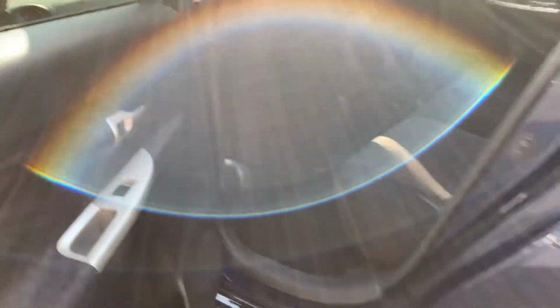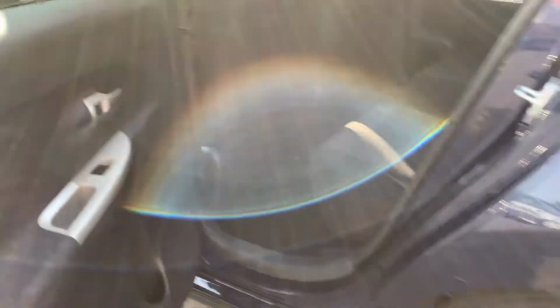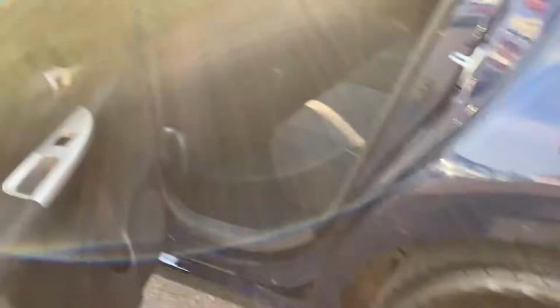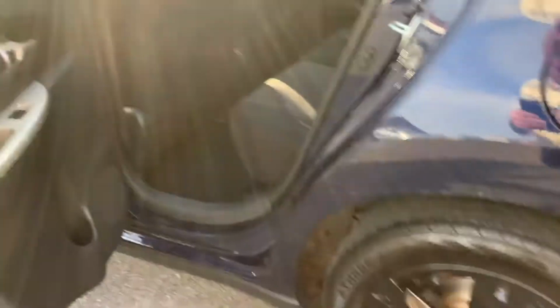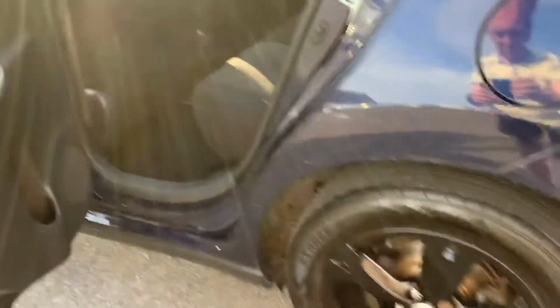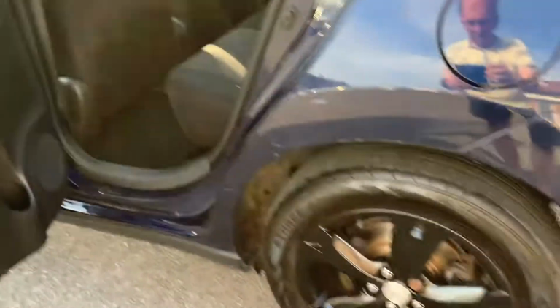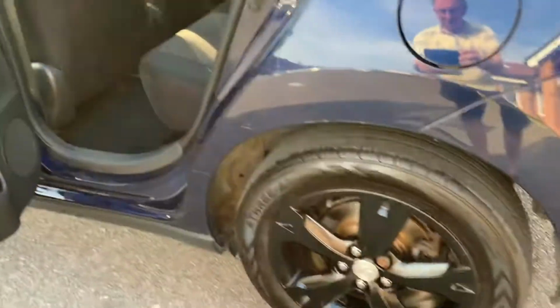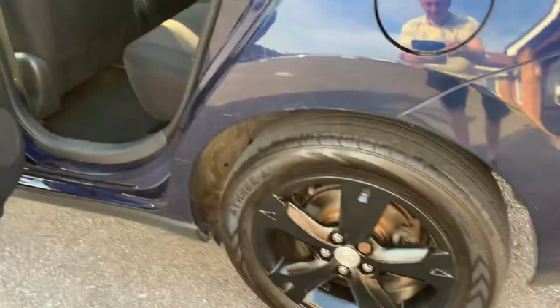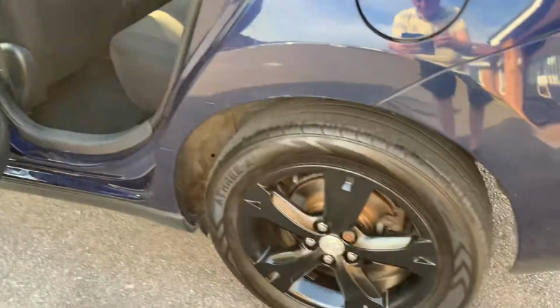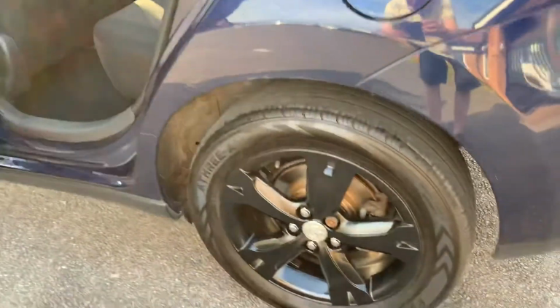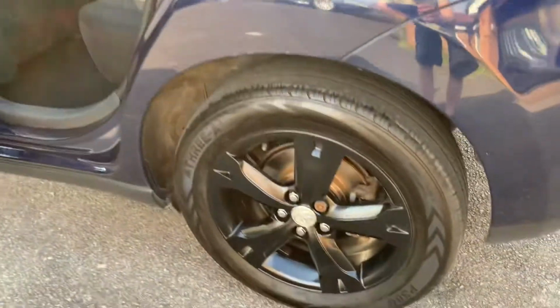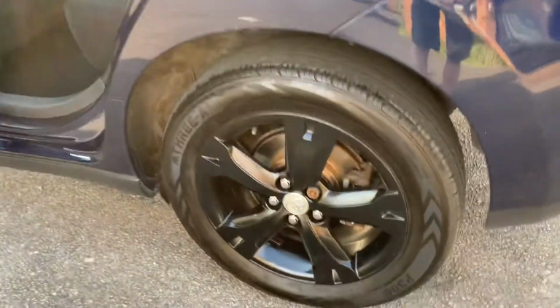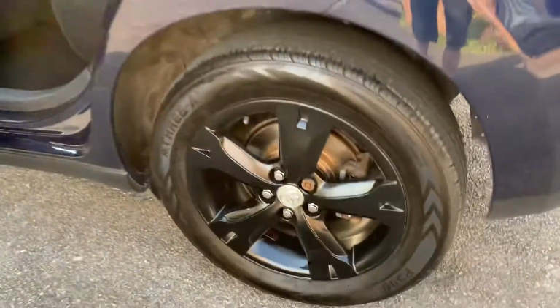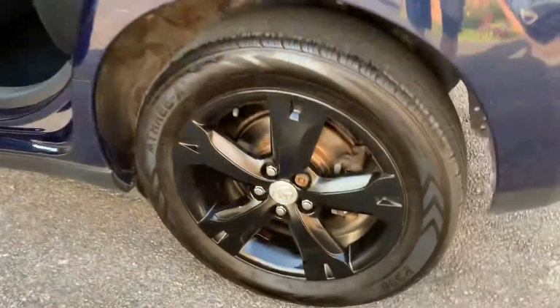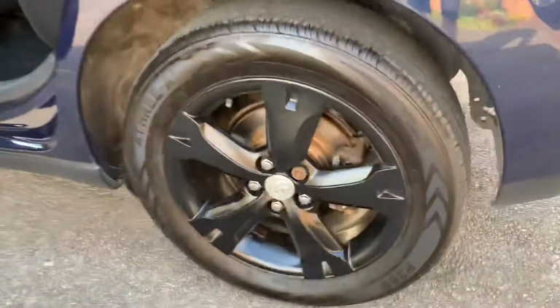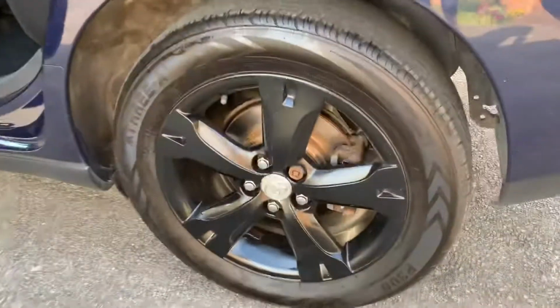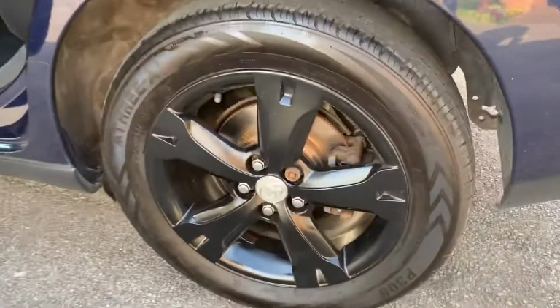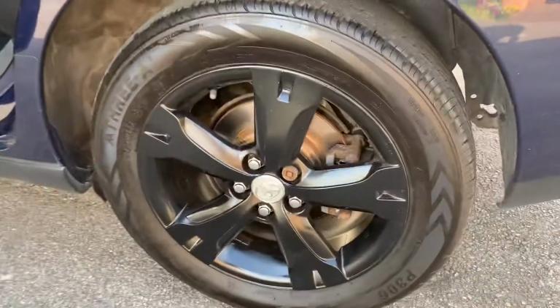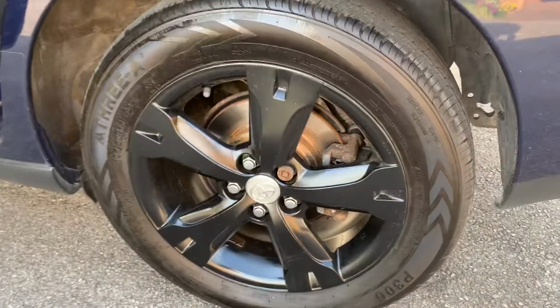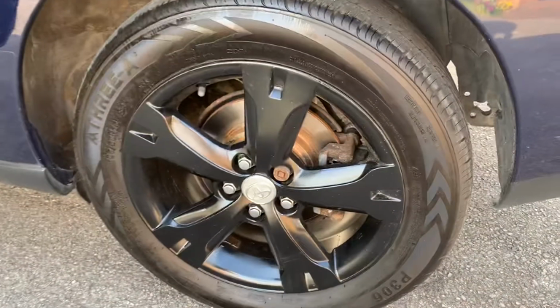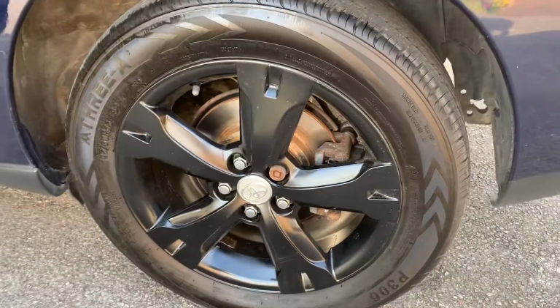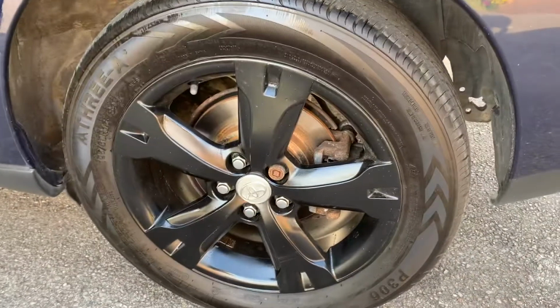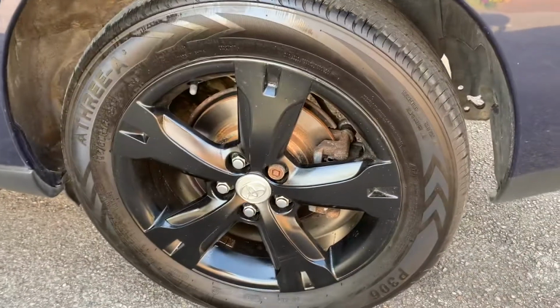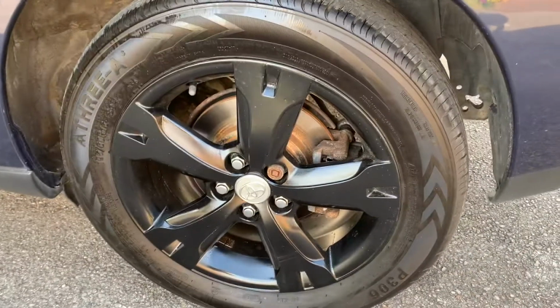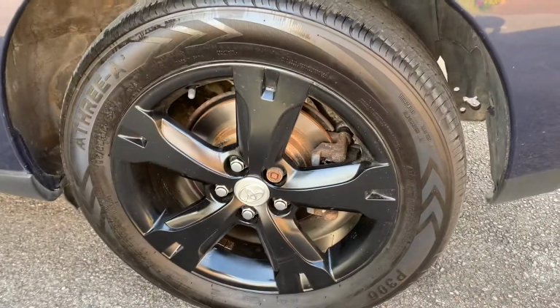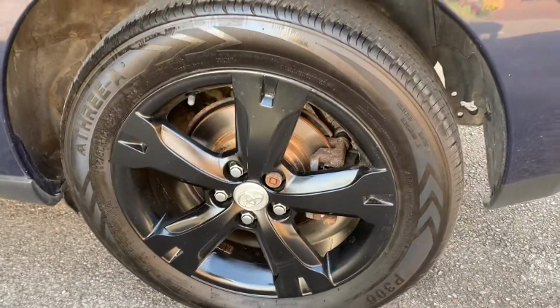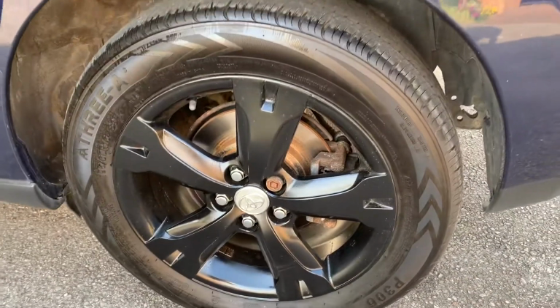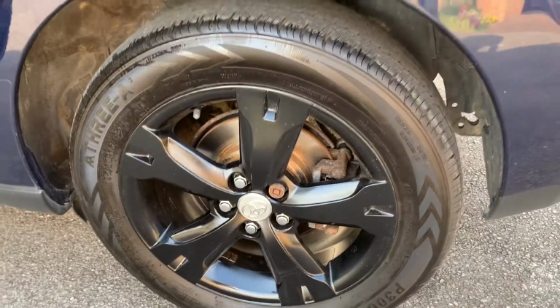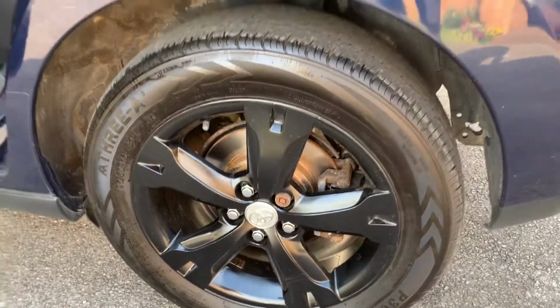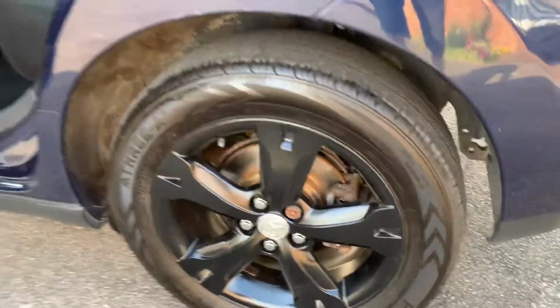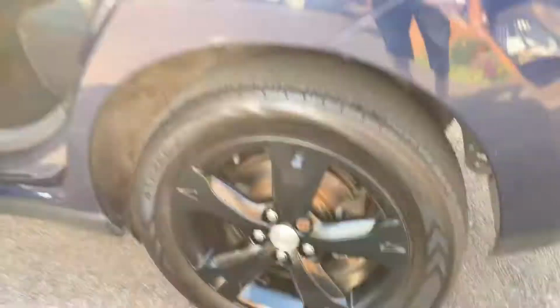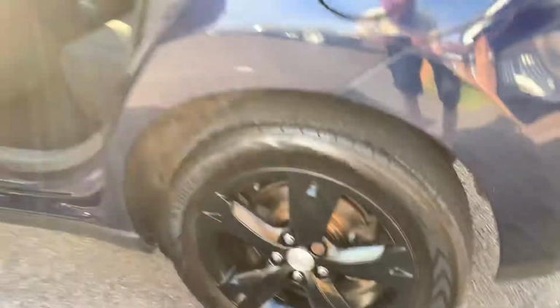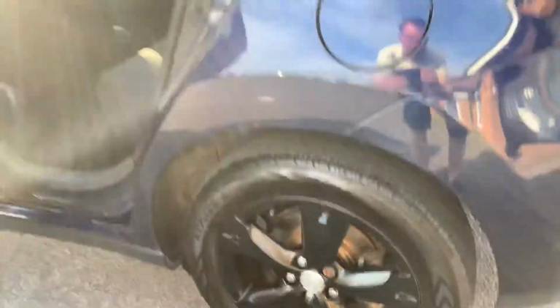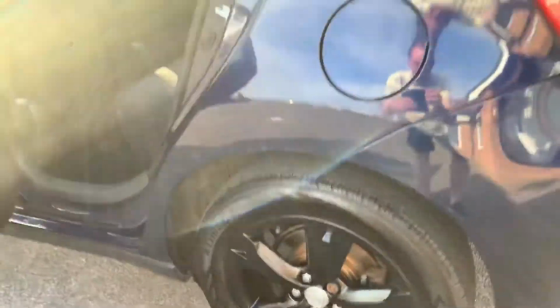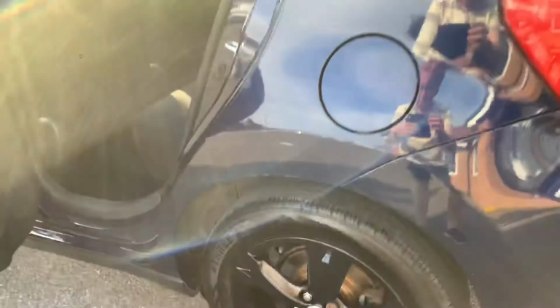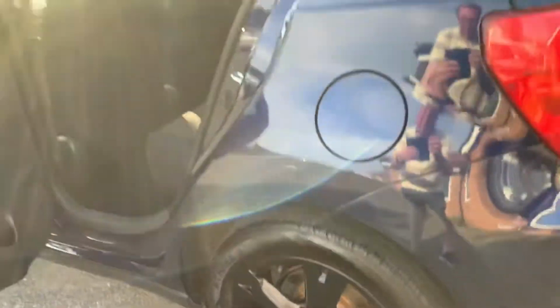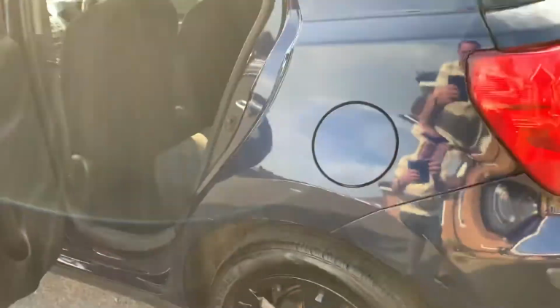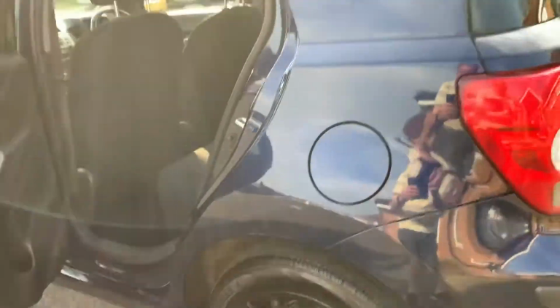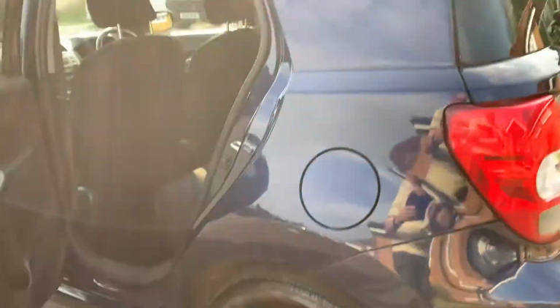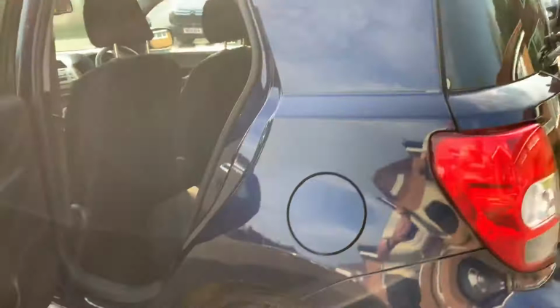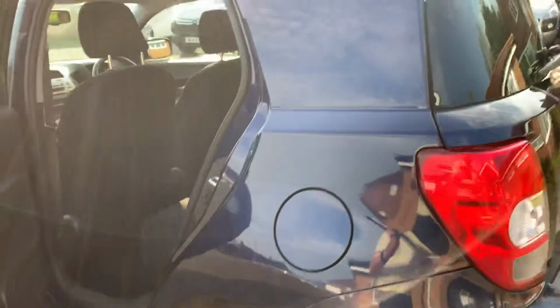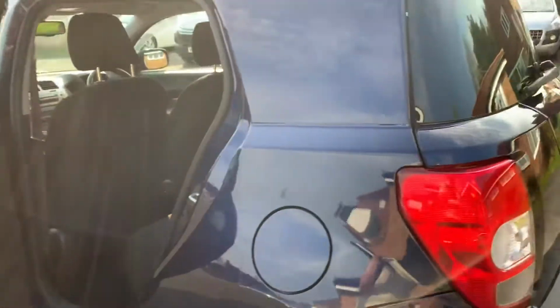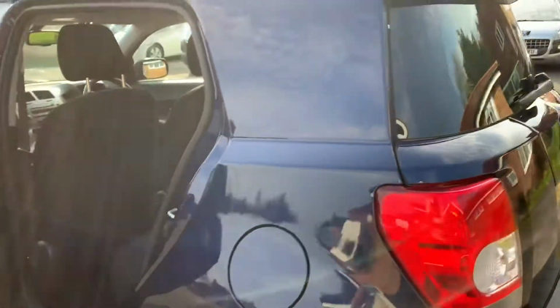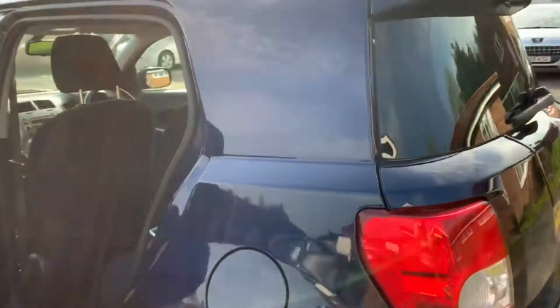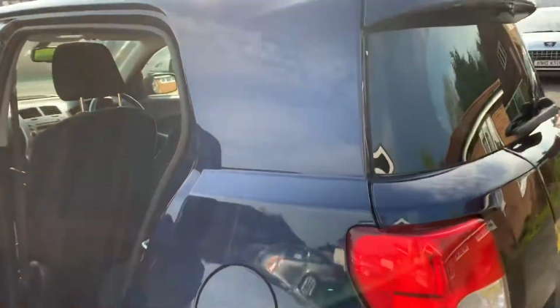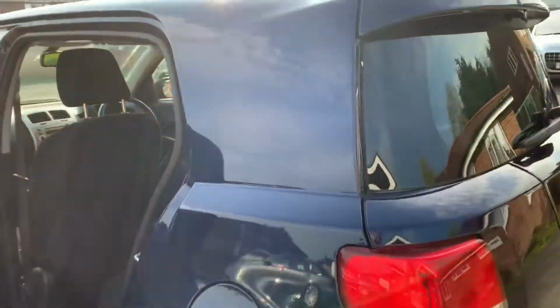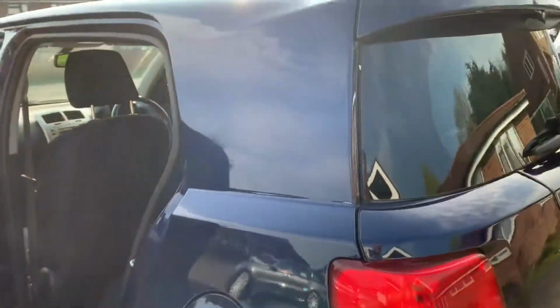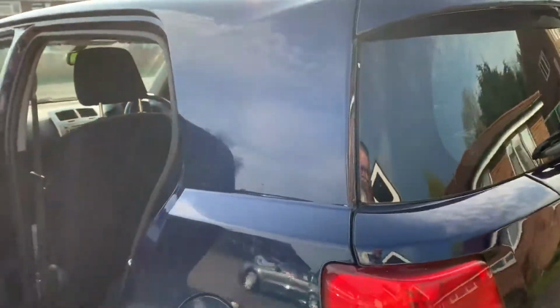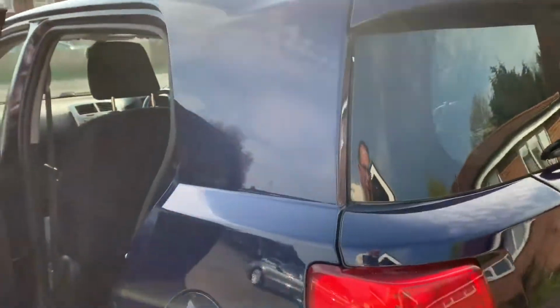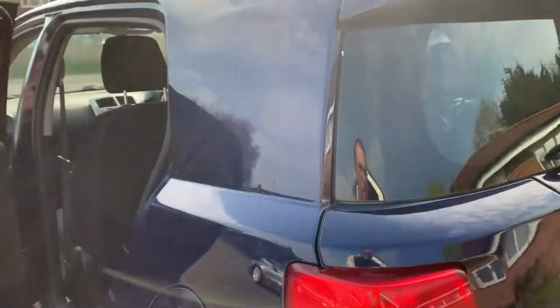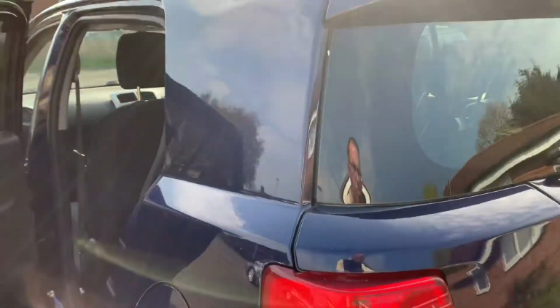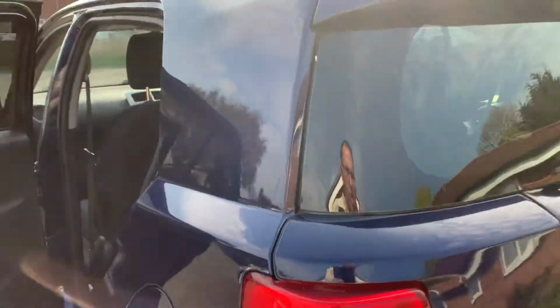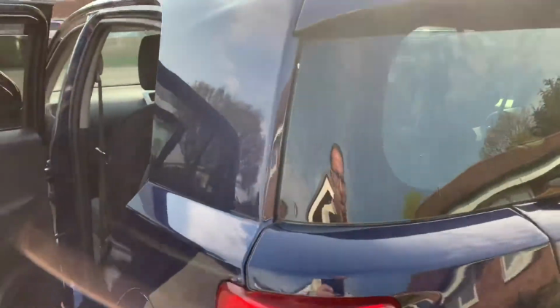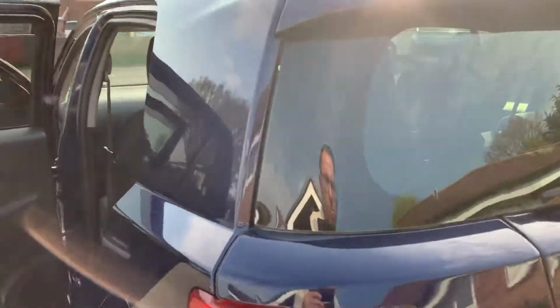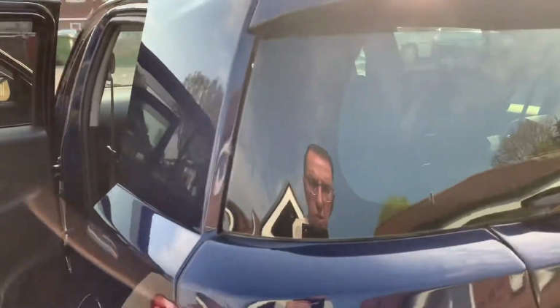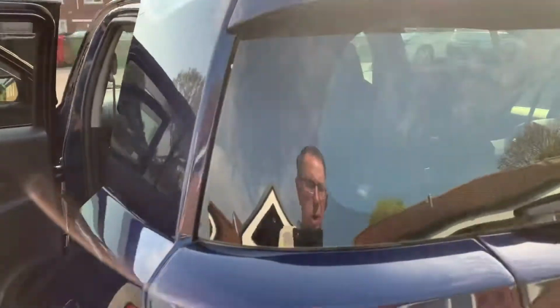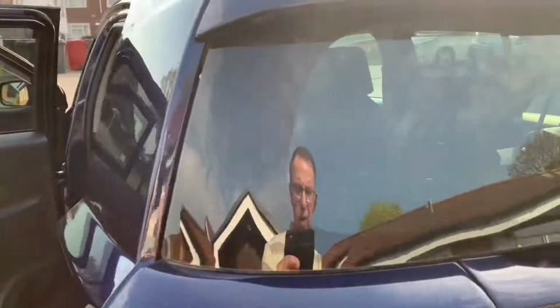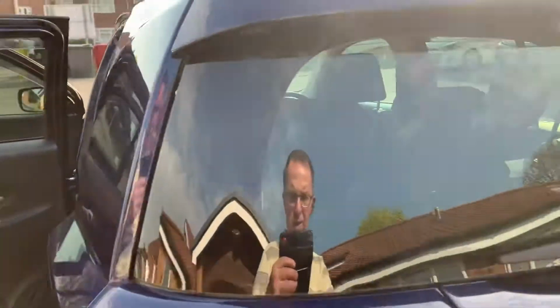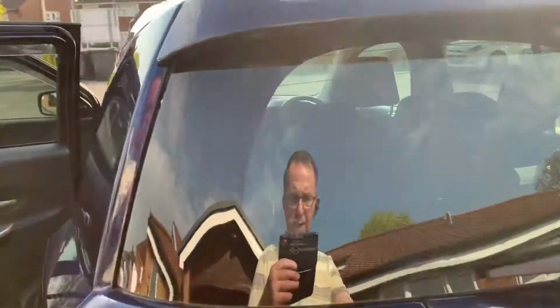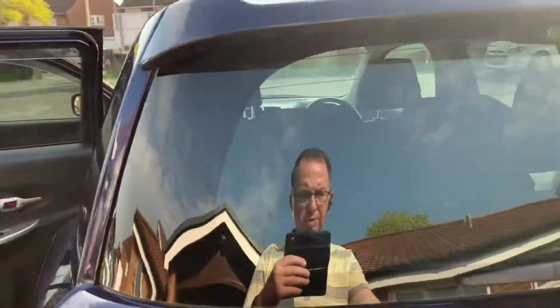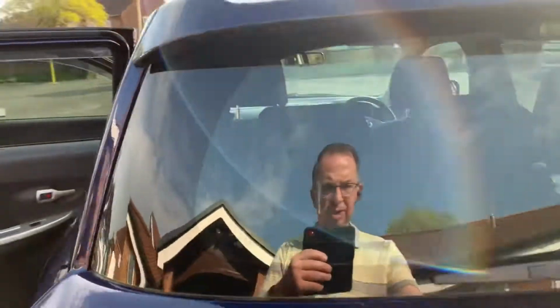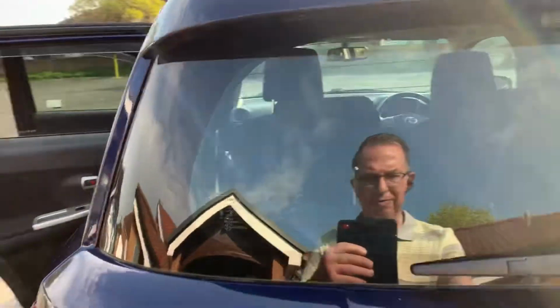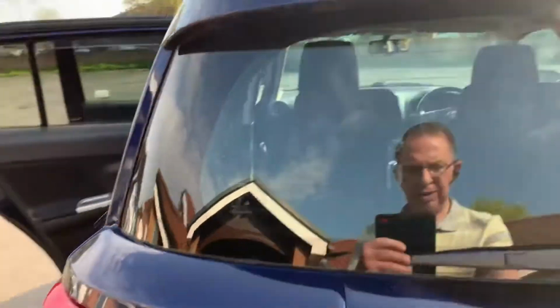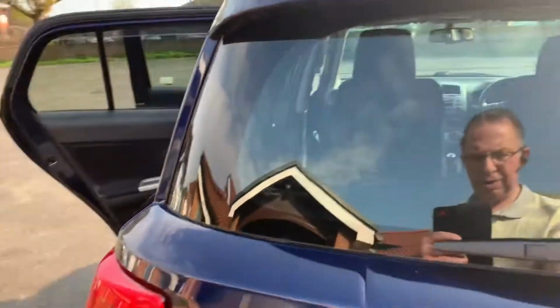Here's a close-up of one of the alloys, and just through there you can see nice new back brakes — discs and pads were done as part of the sales service.